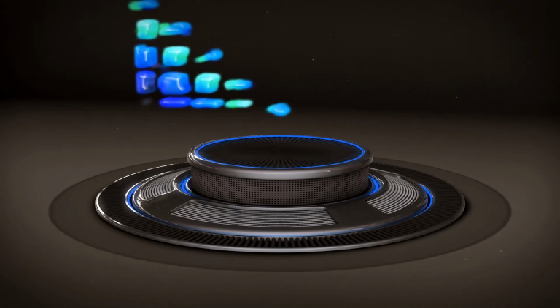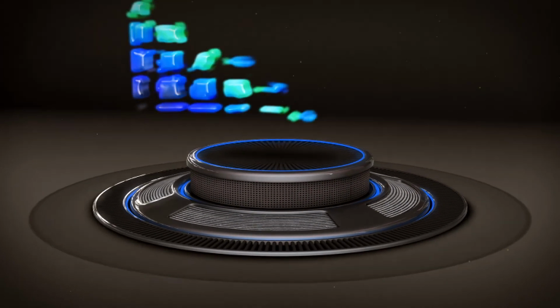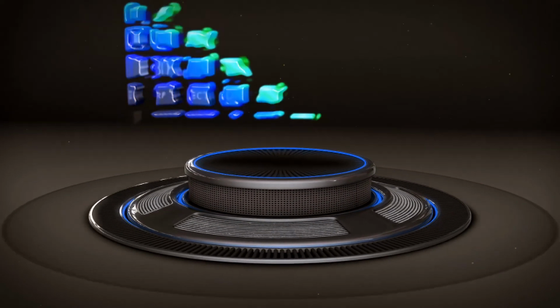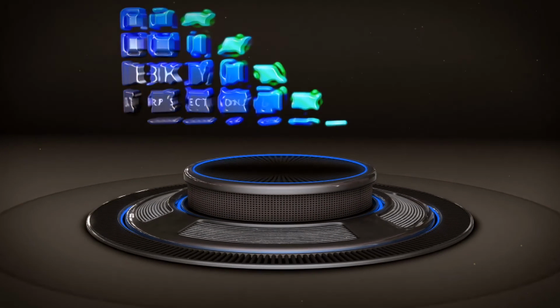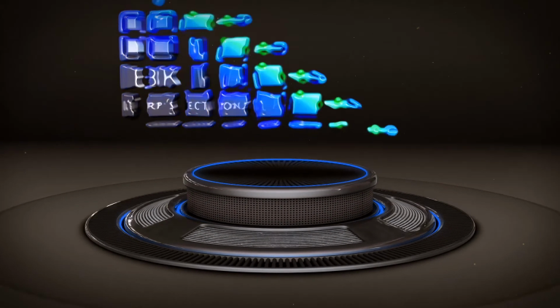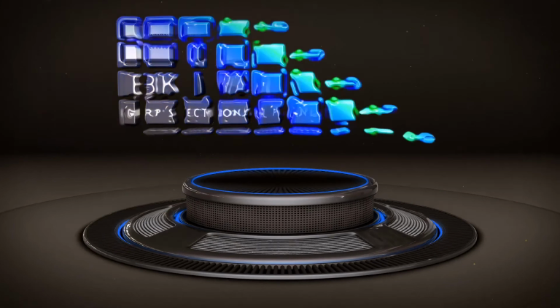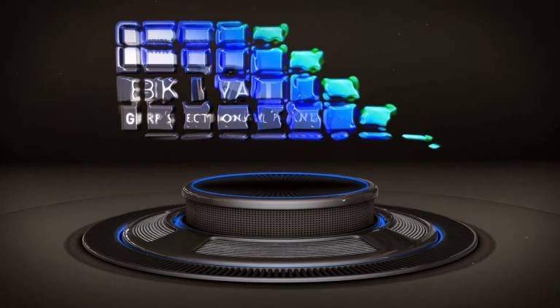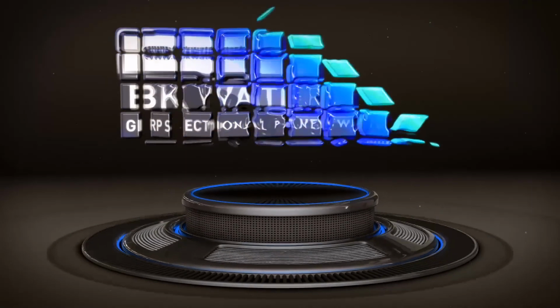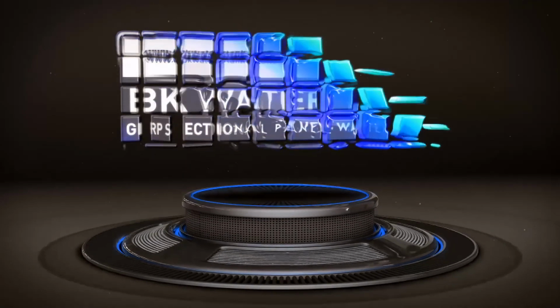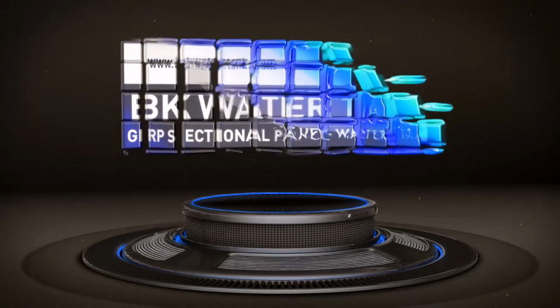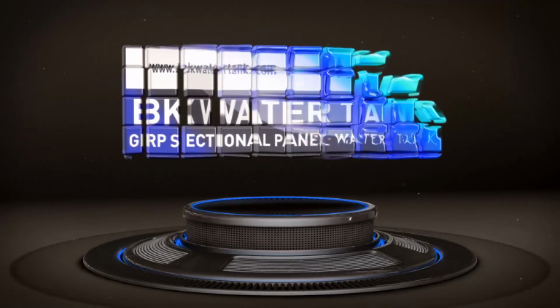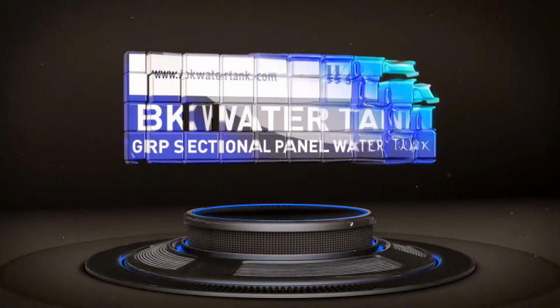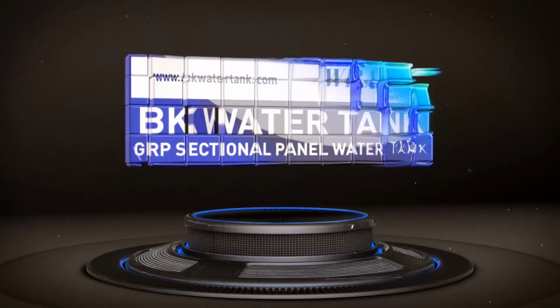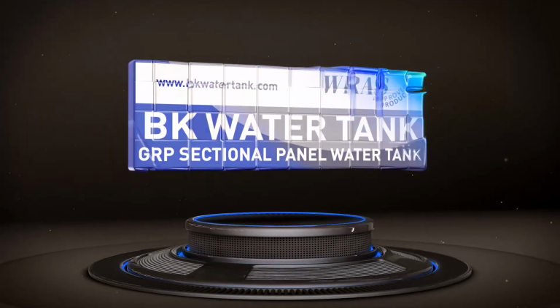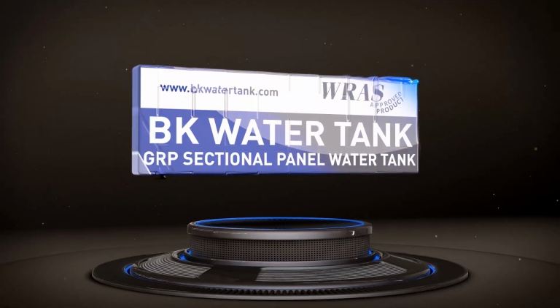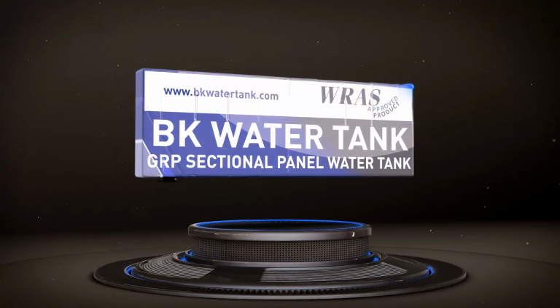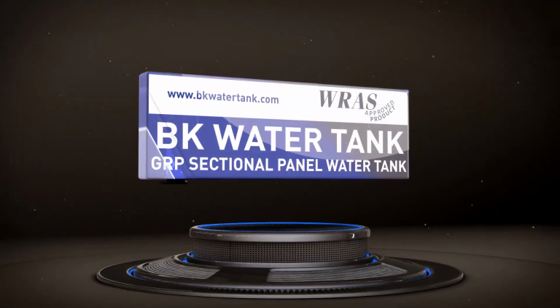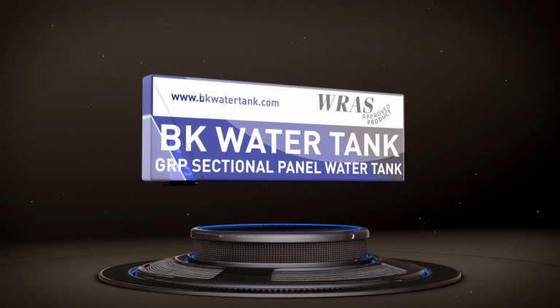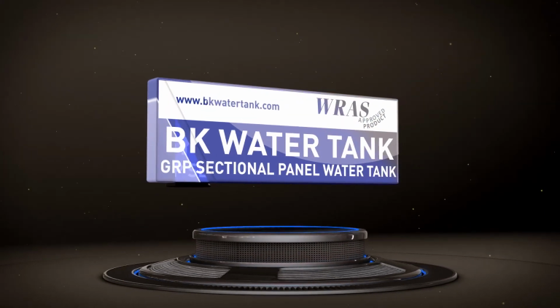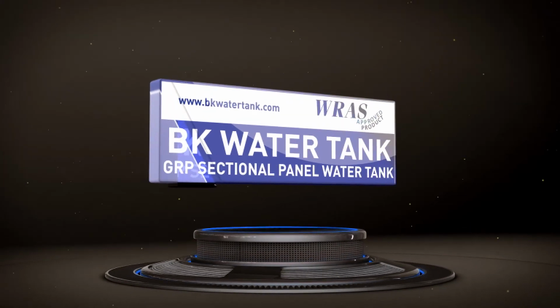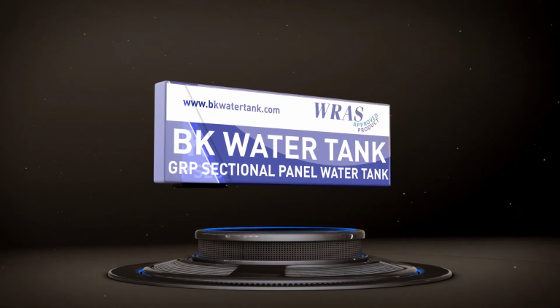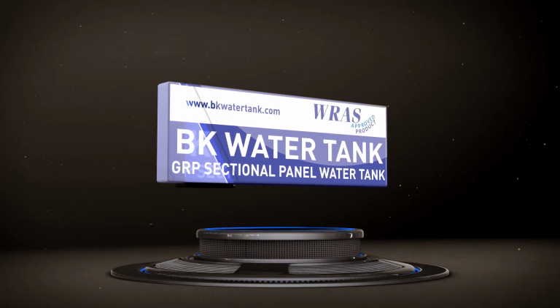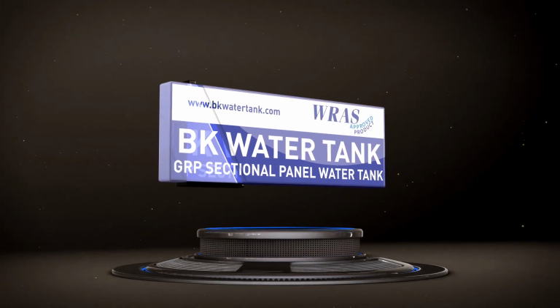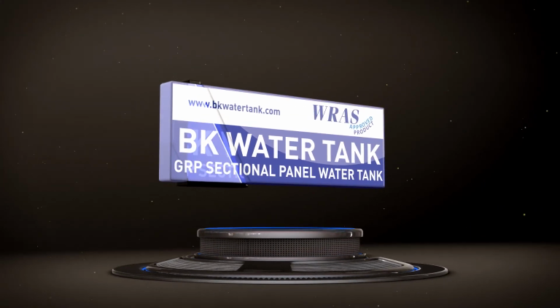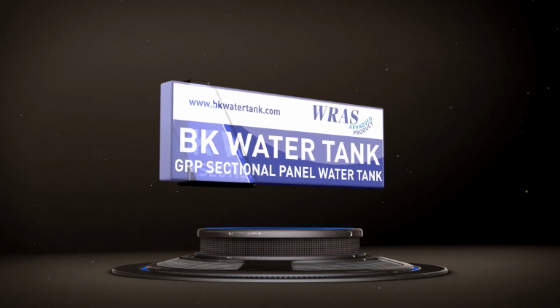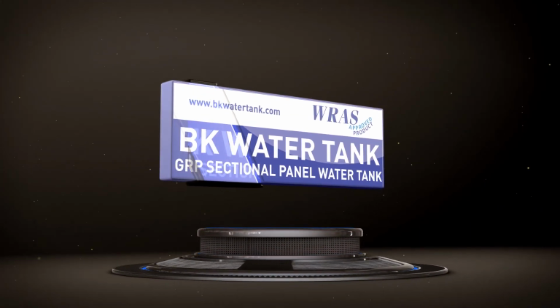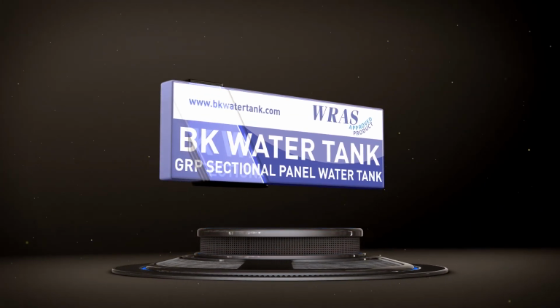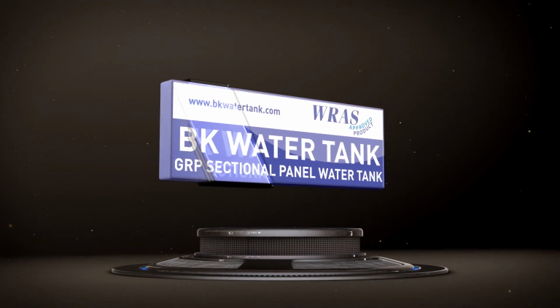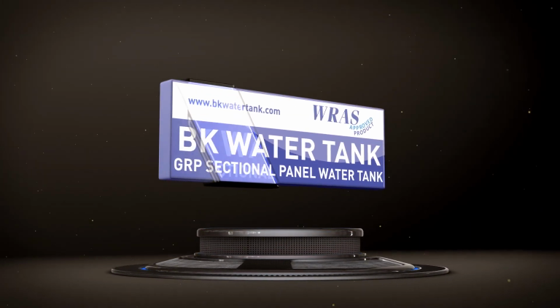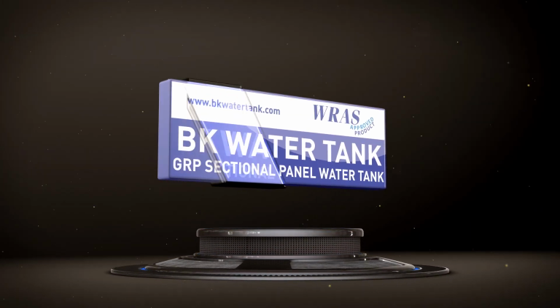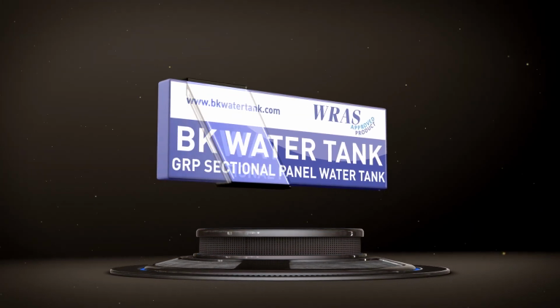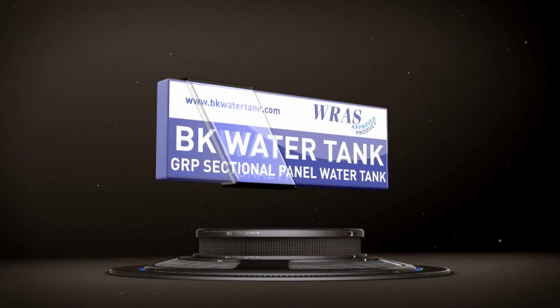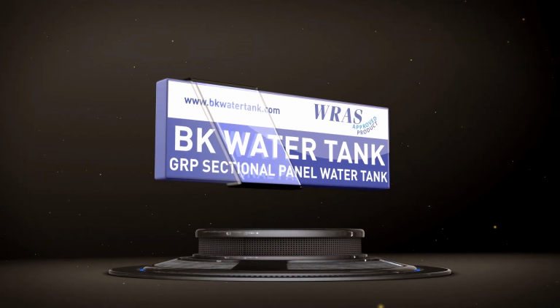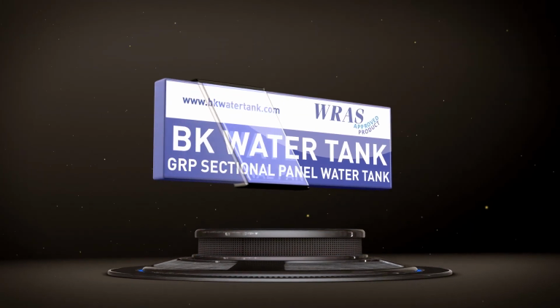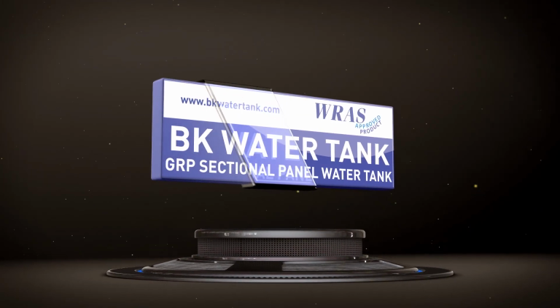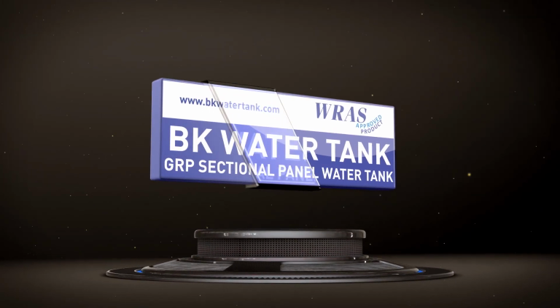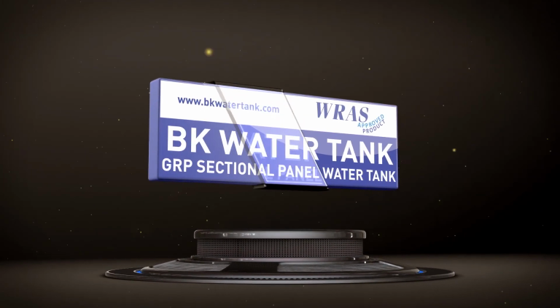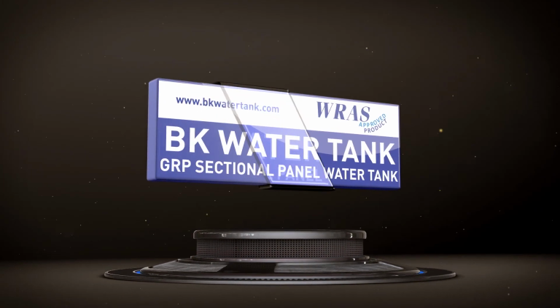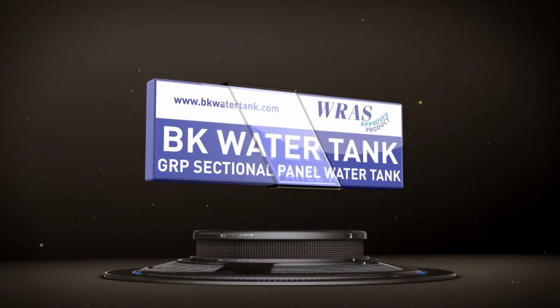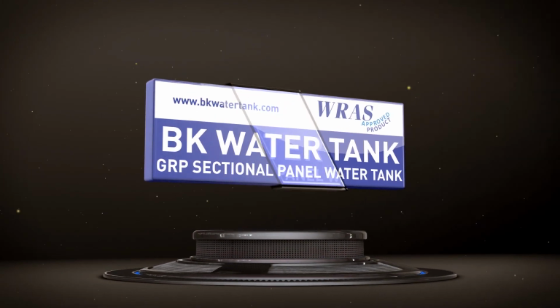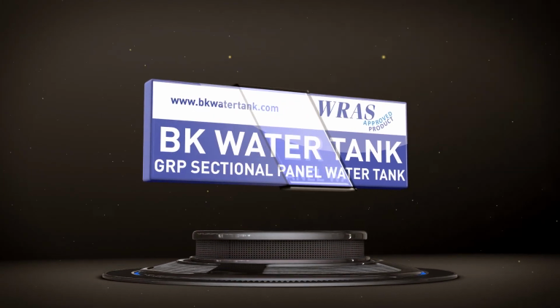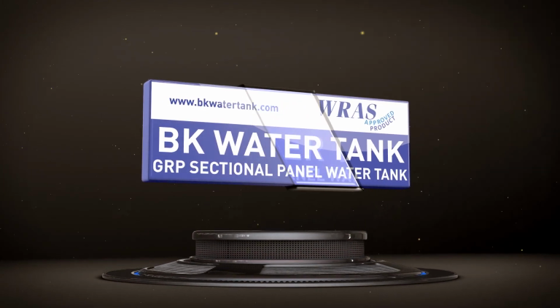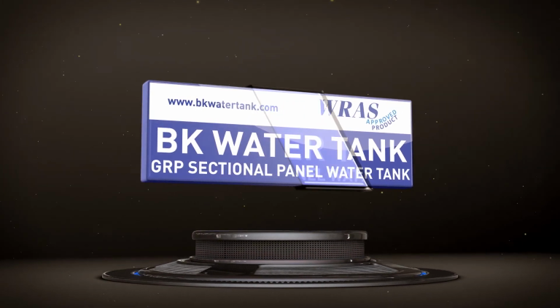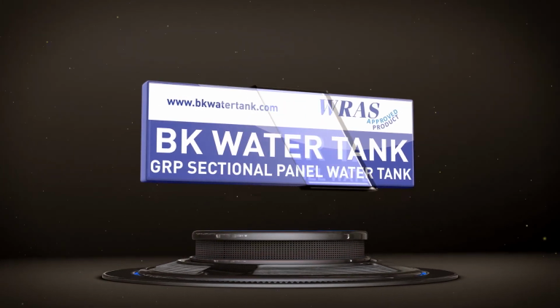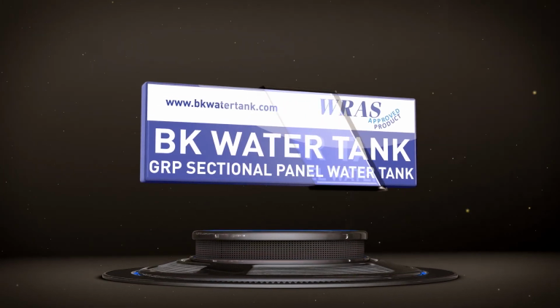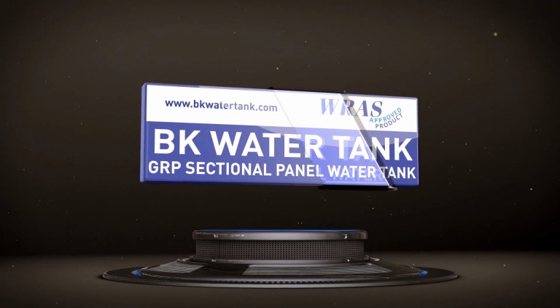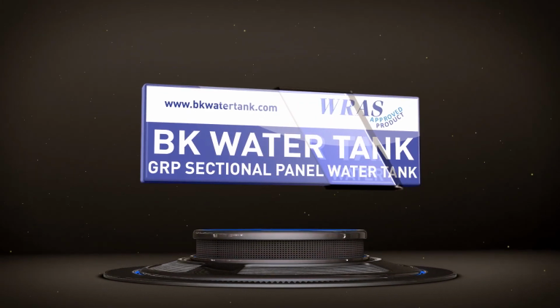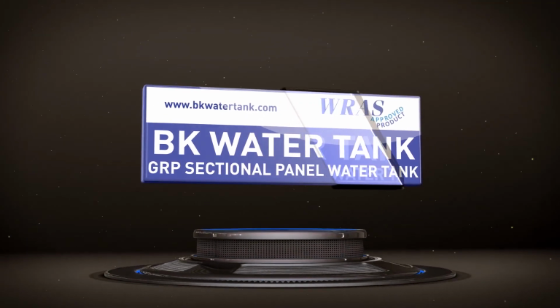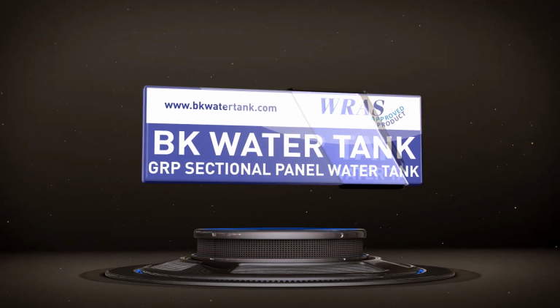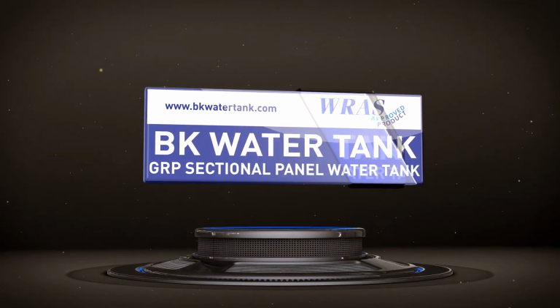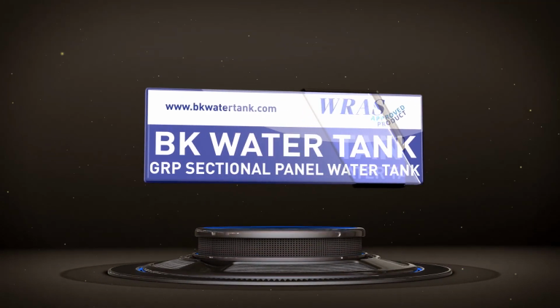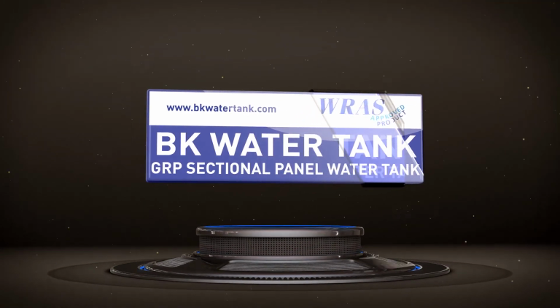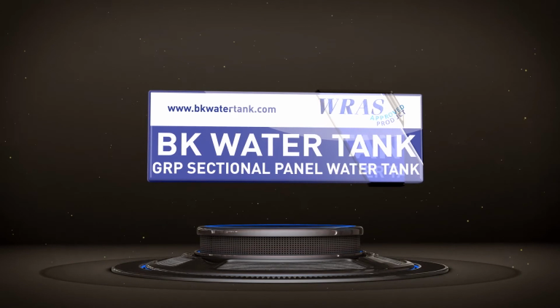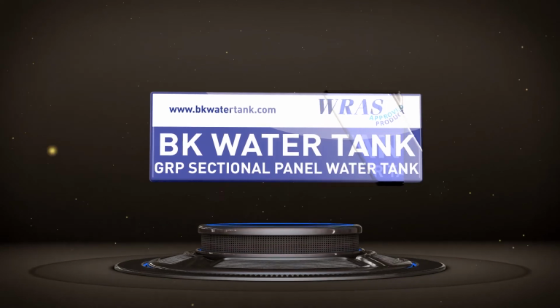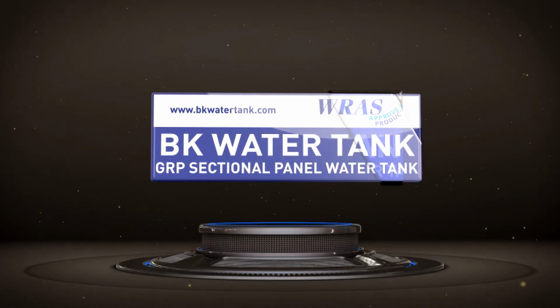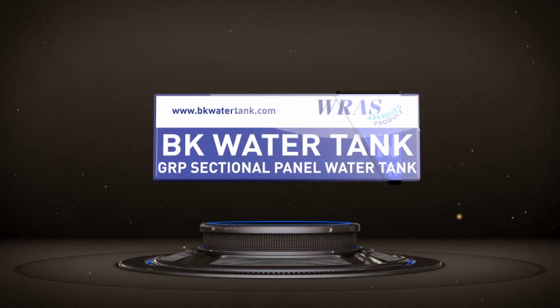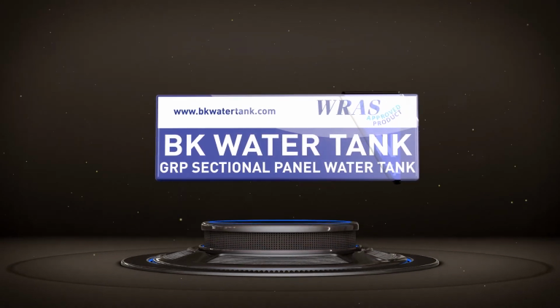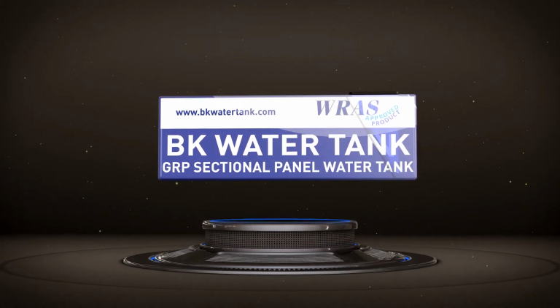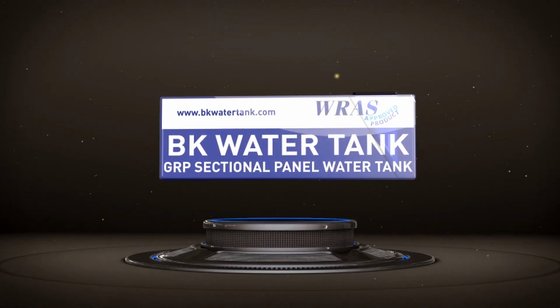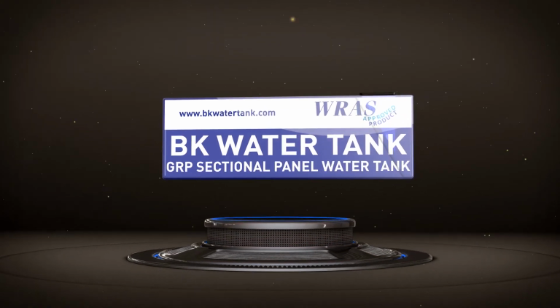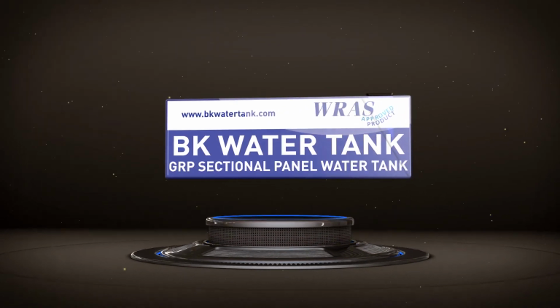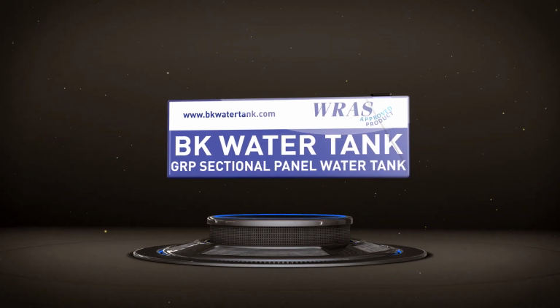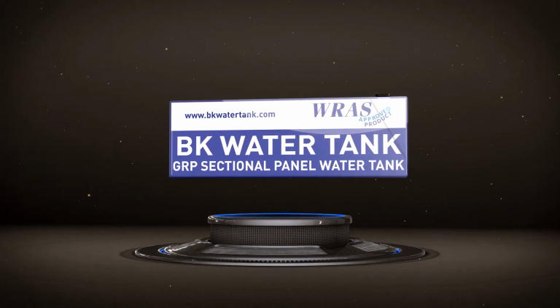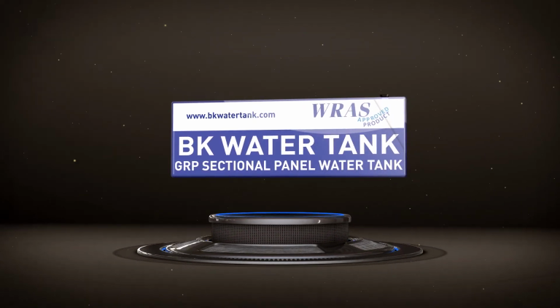BK Water Tank — SMC Off-Crest, GRP Sectional, Panel Type Water Tanks.